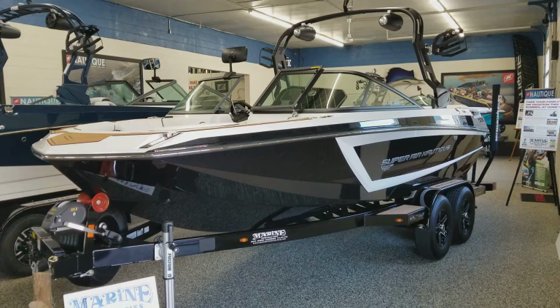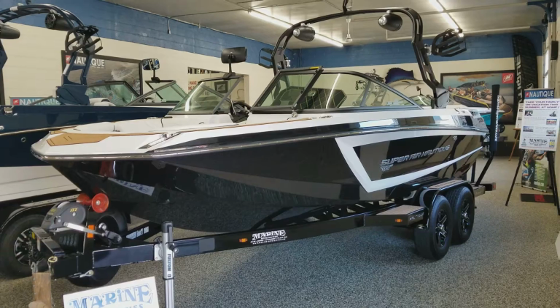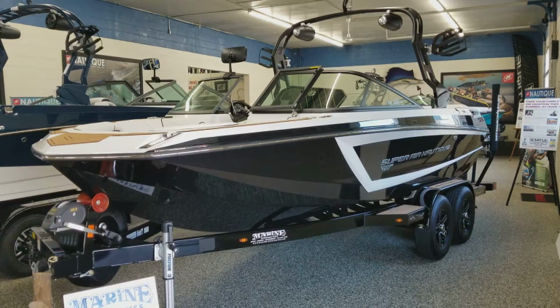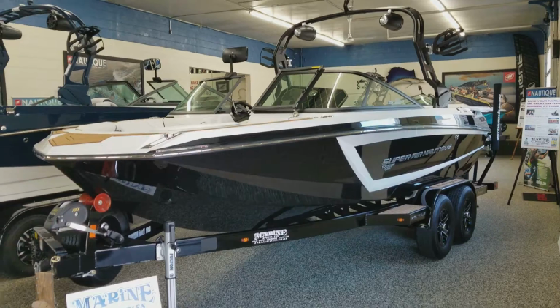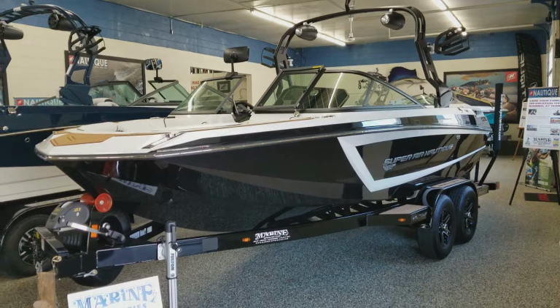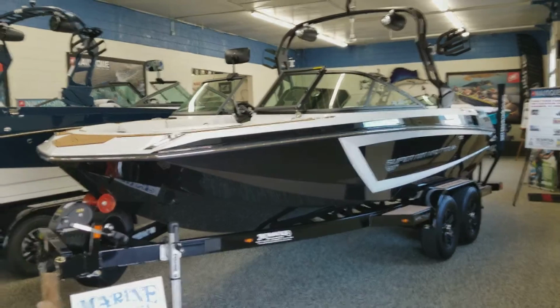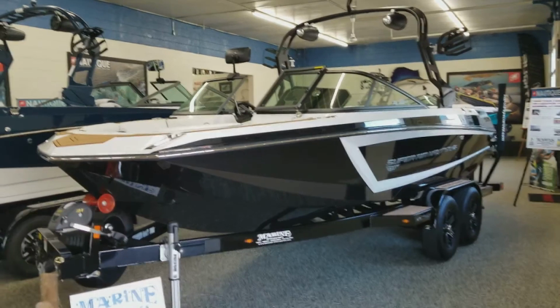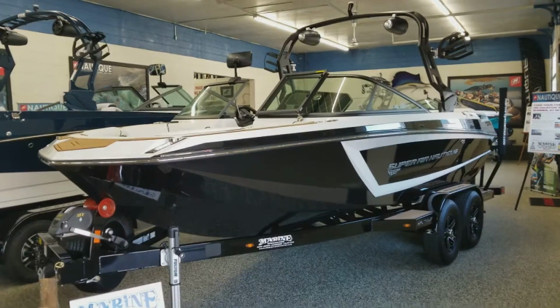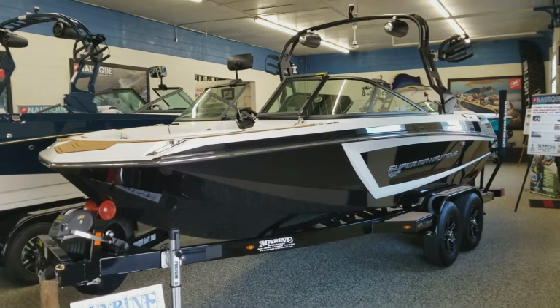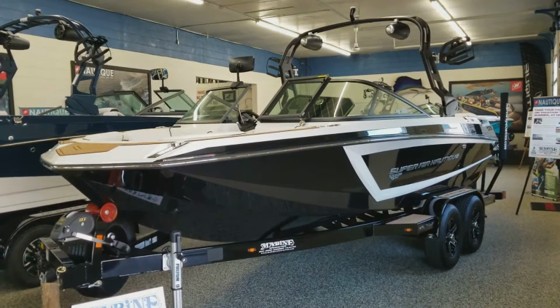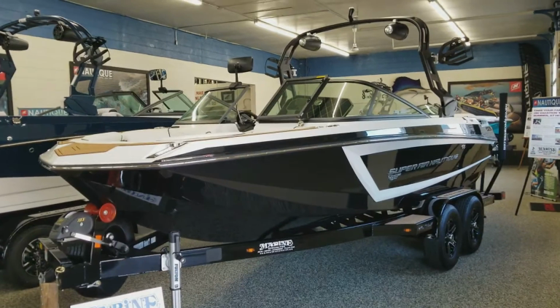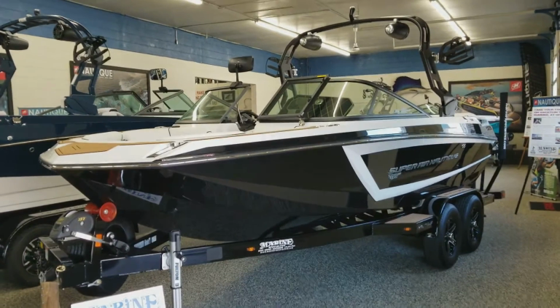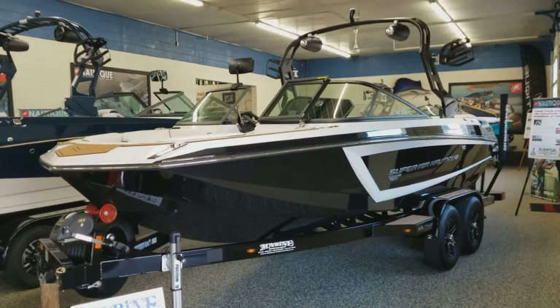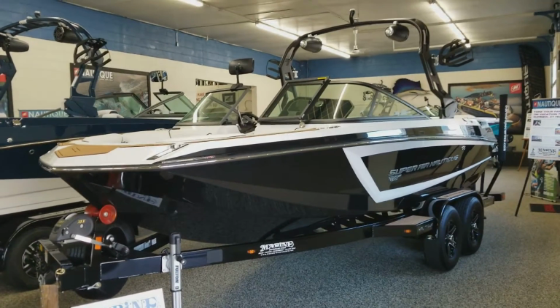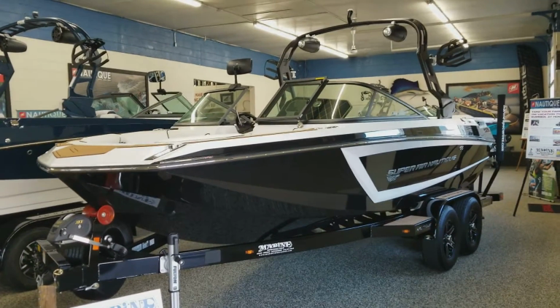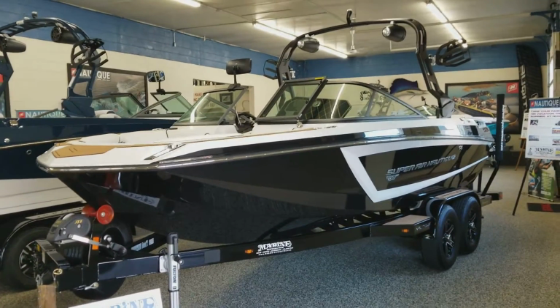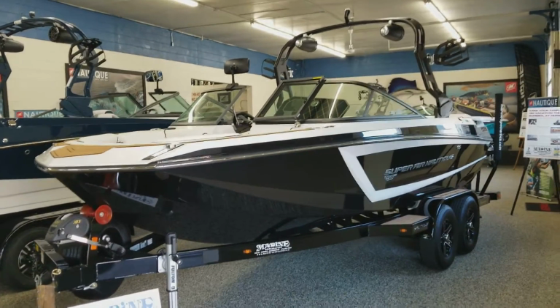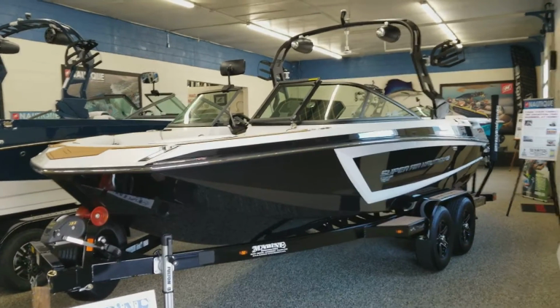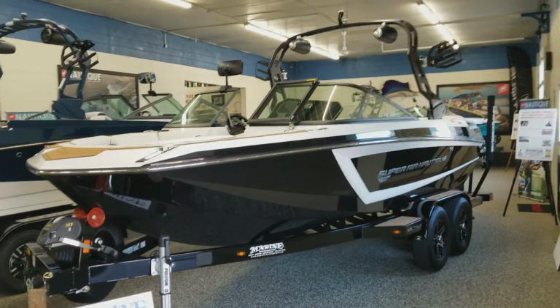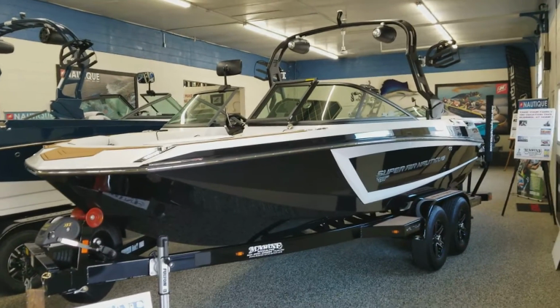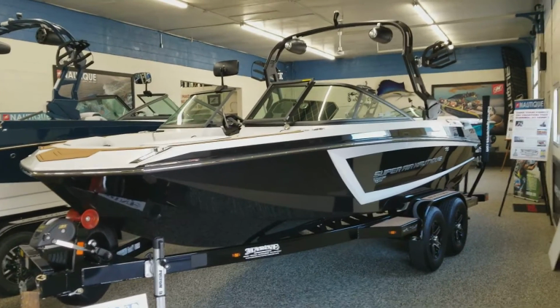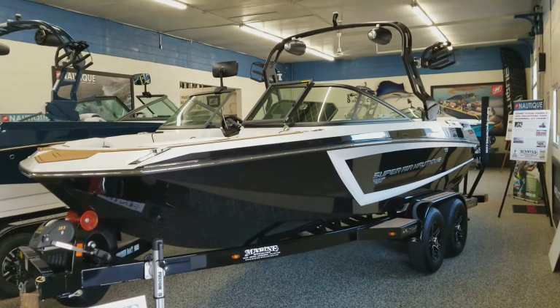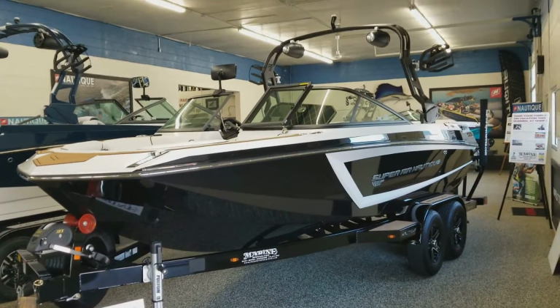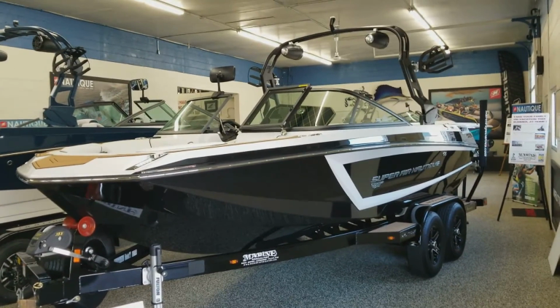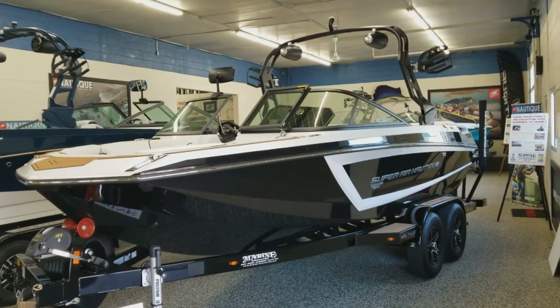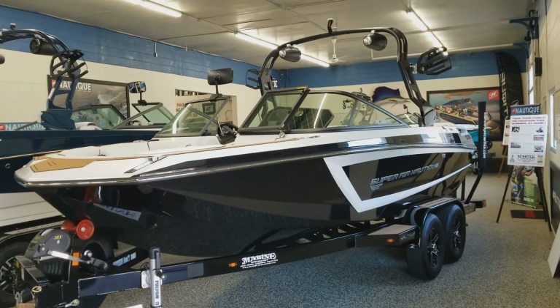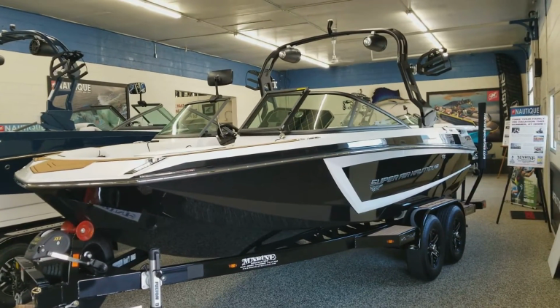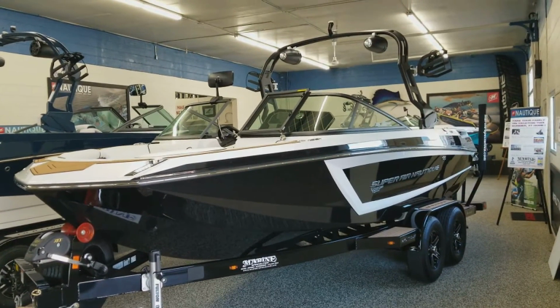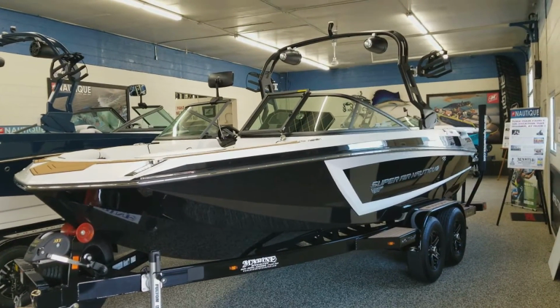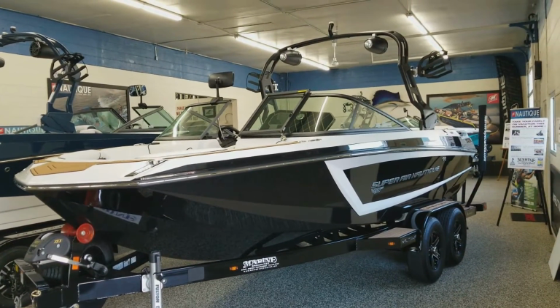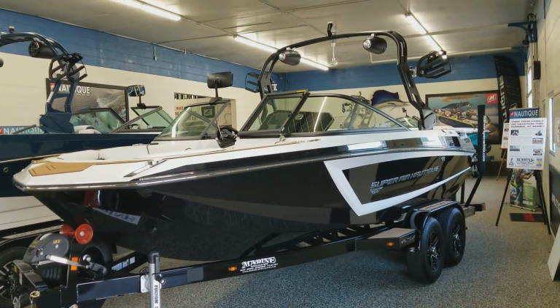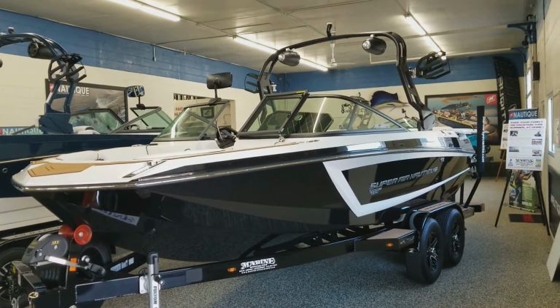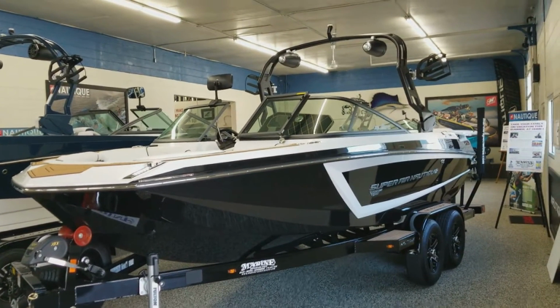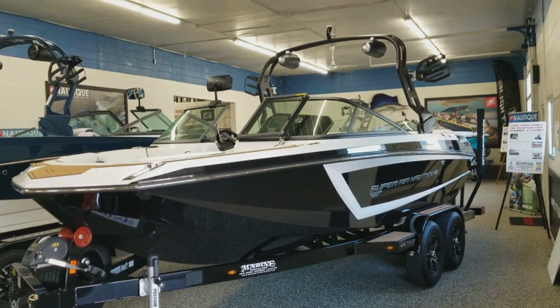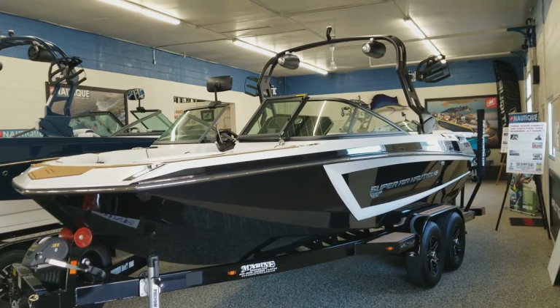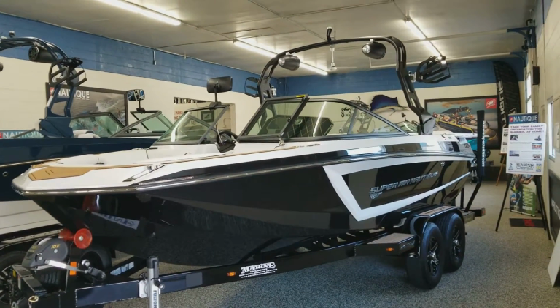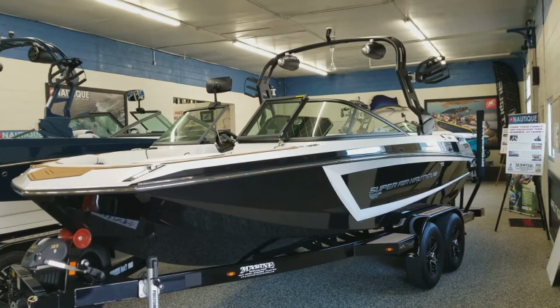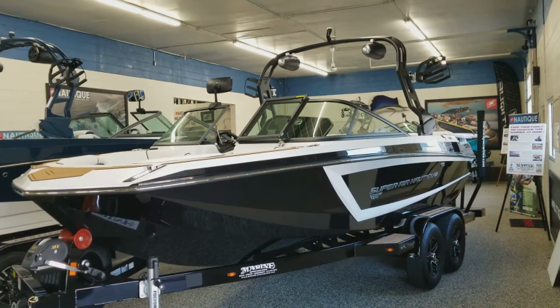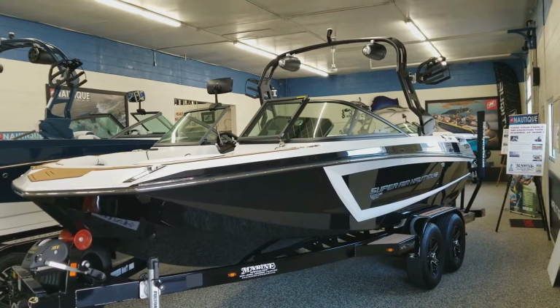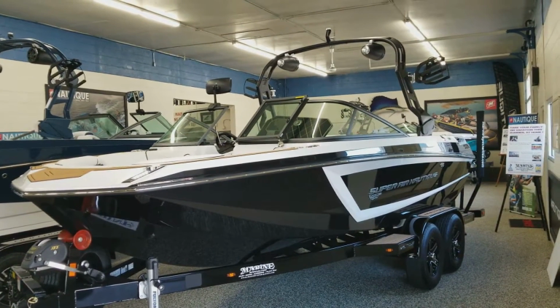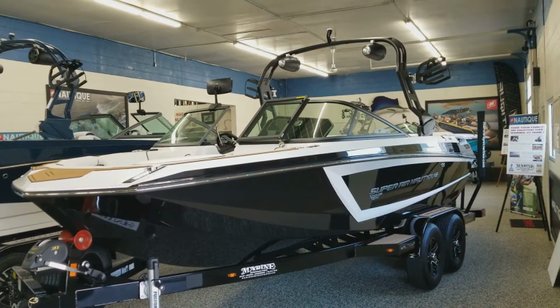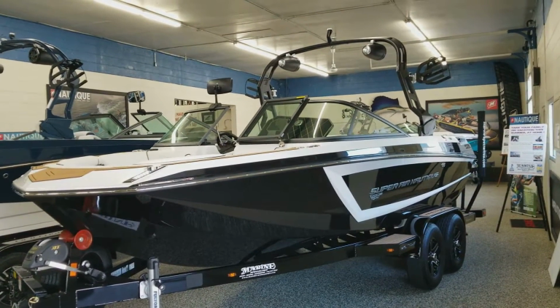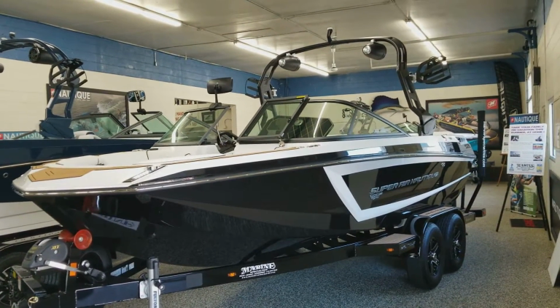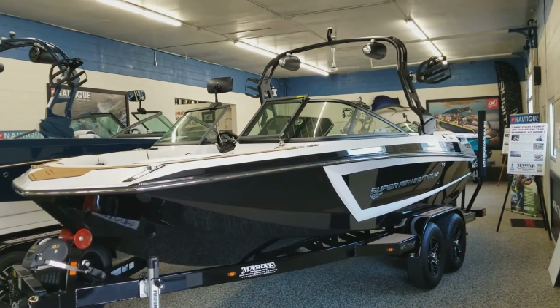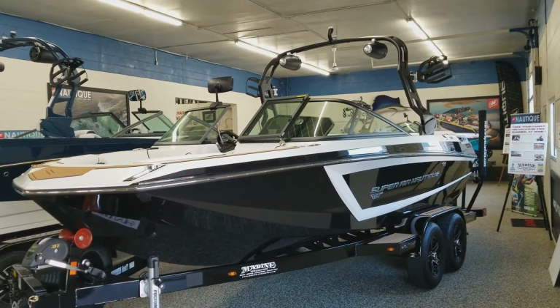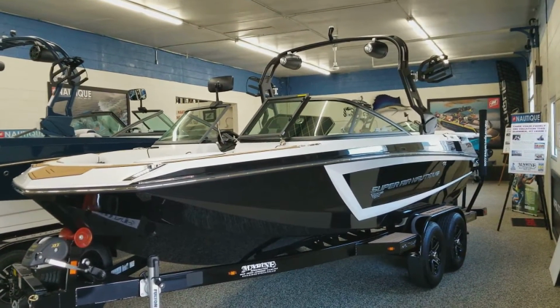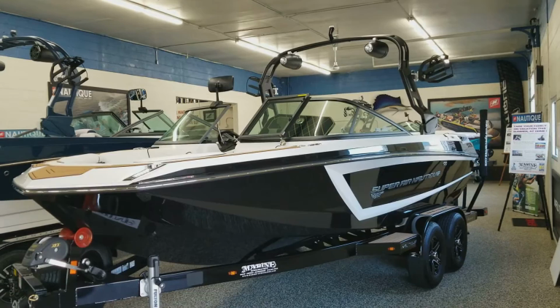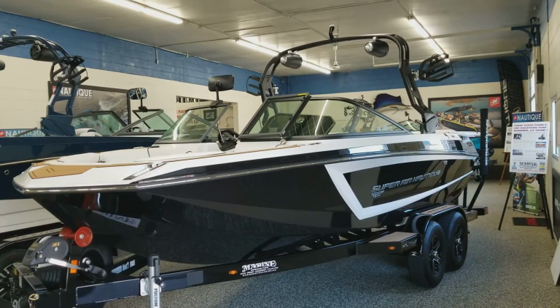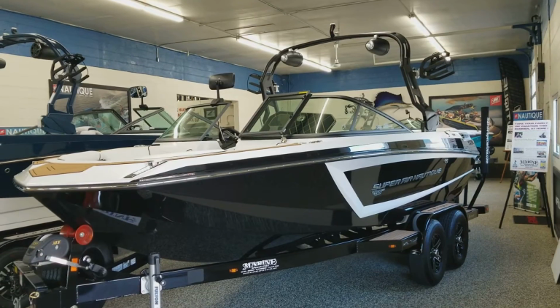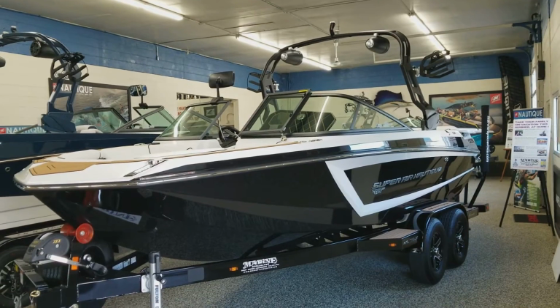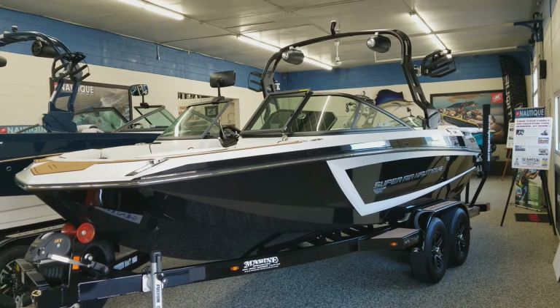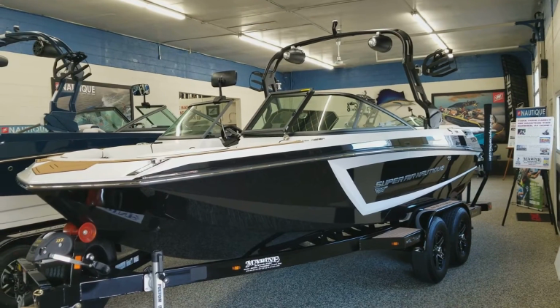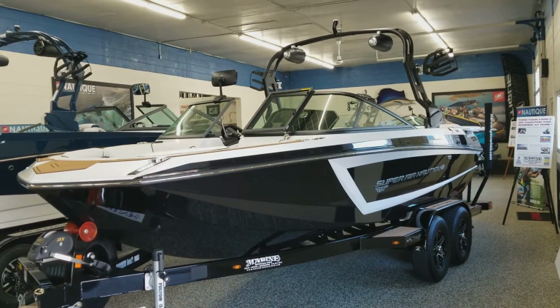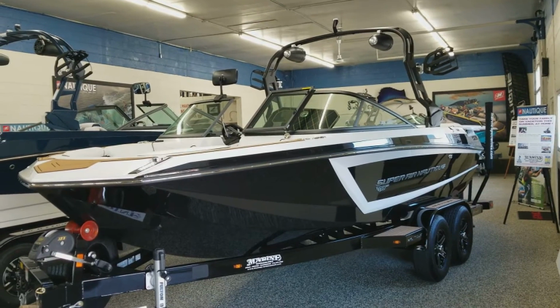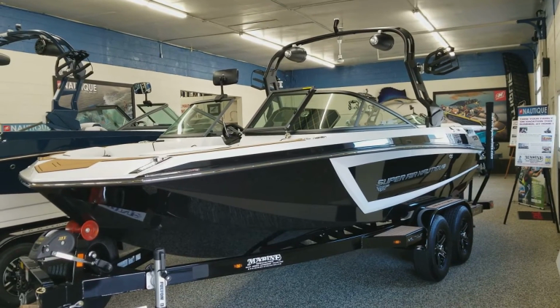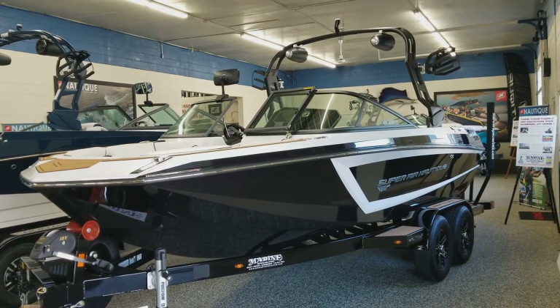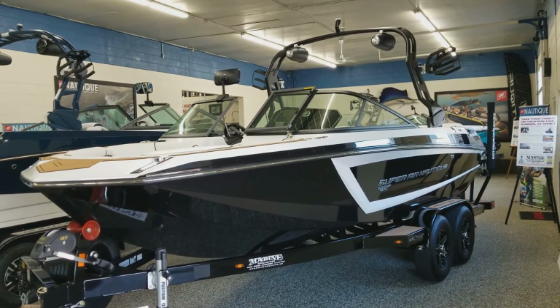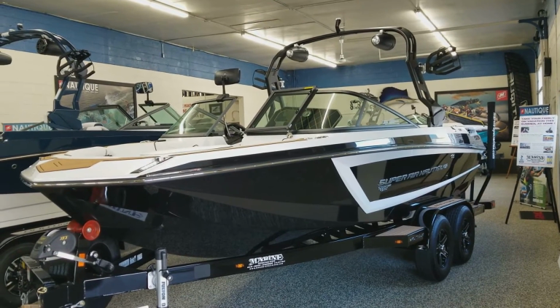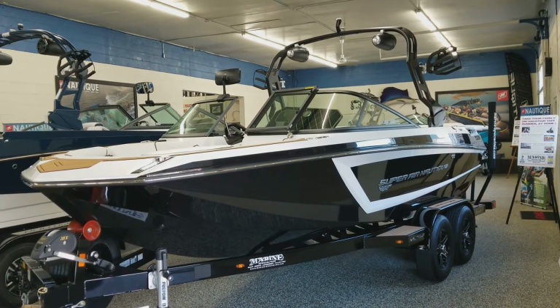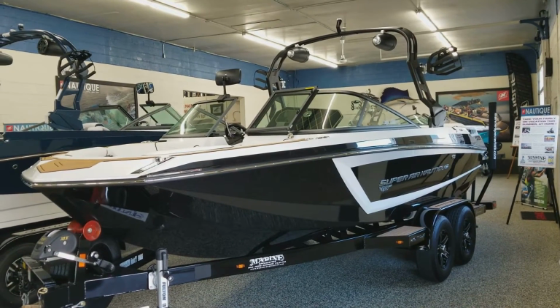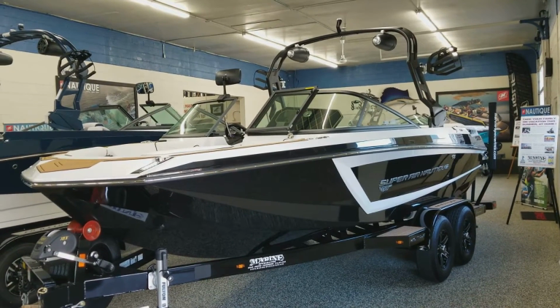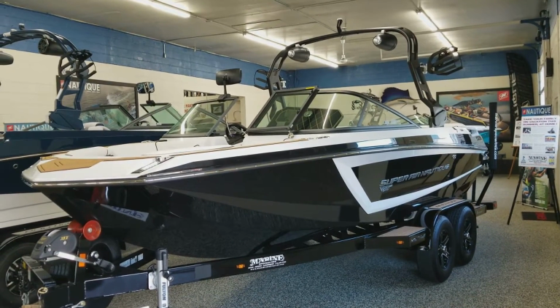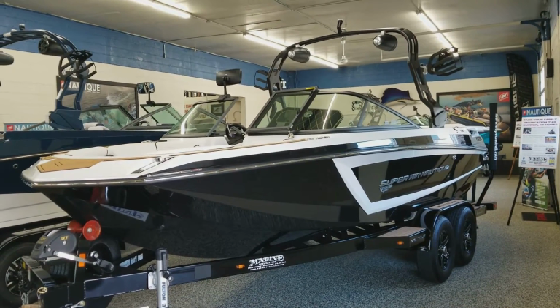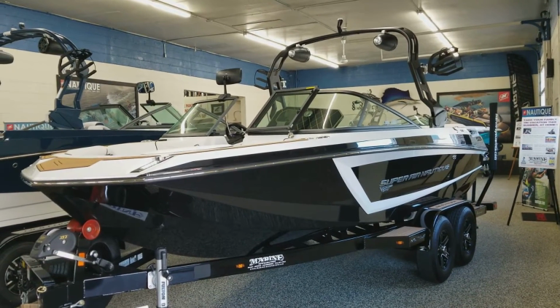Hello from Marine Specialties in Sparks, Nevada. Today we have a 2018 Nautique GS-20 wake surf and ski boat.